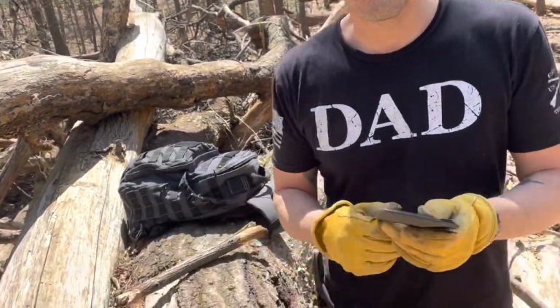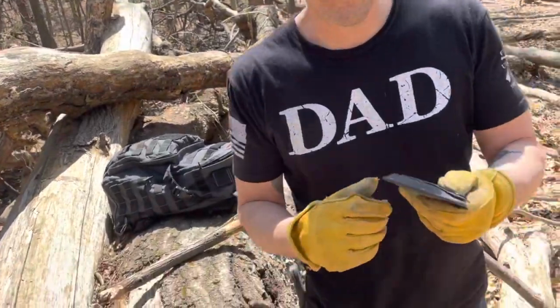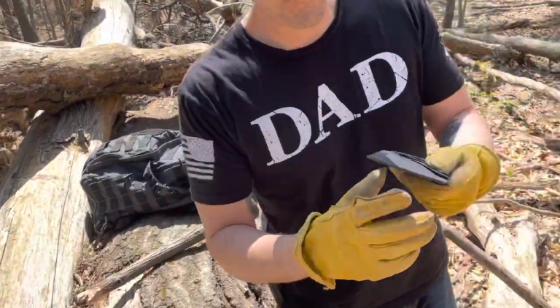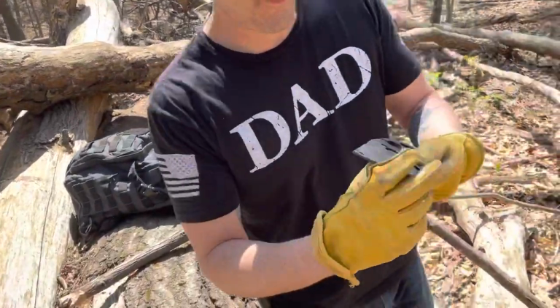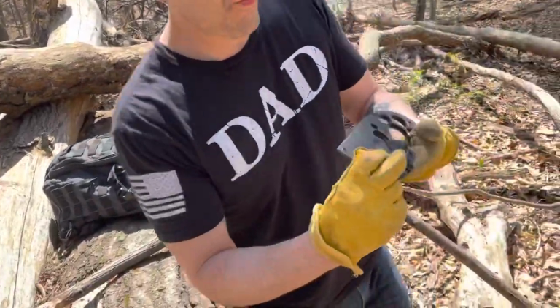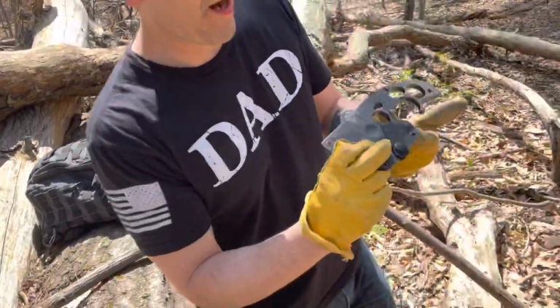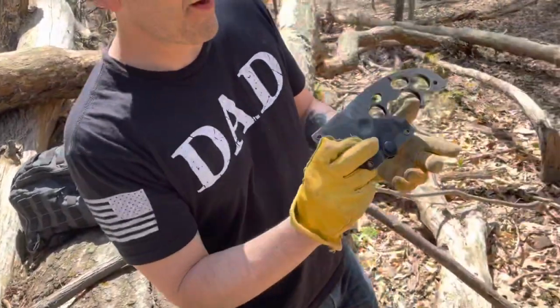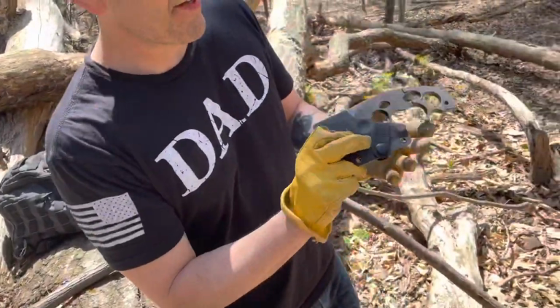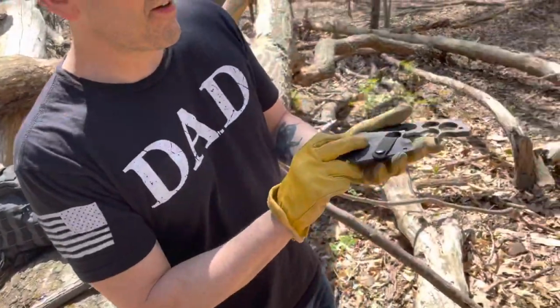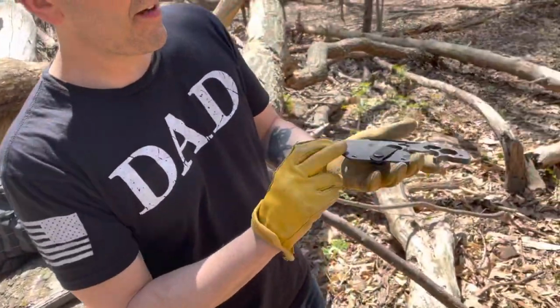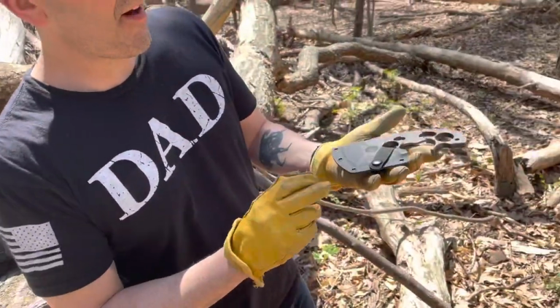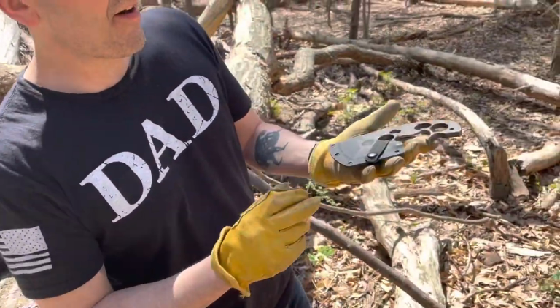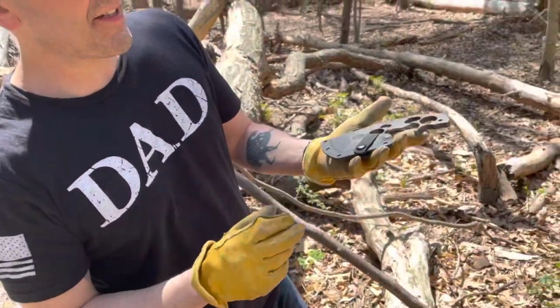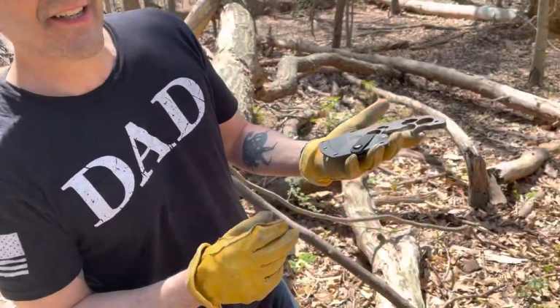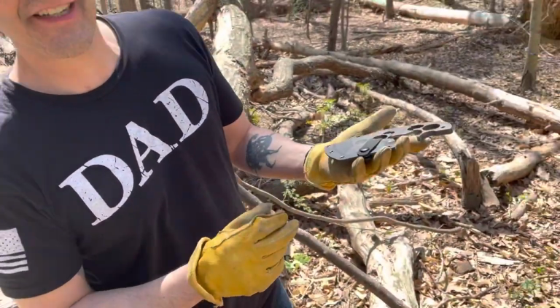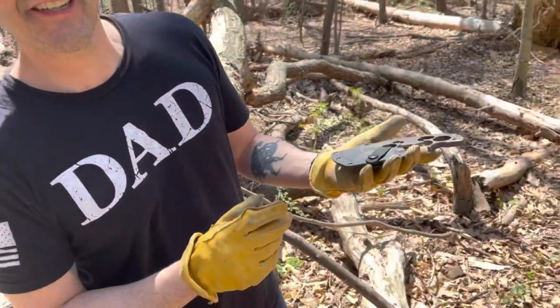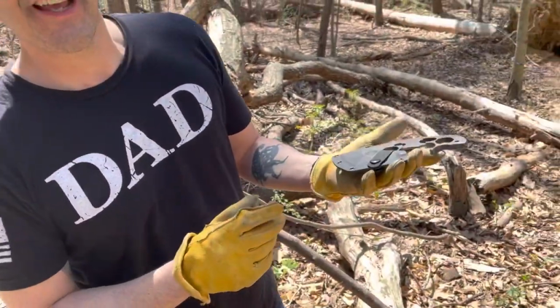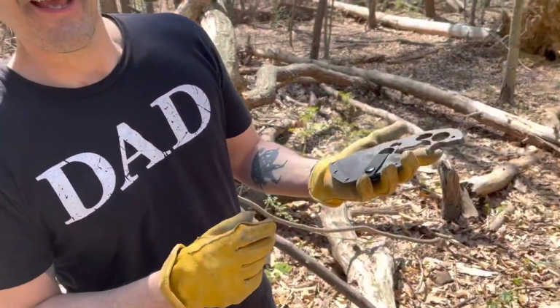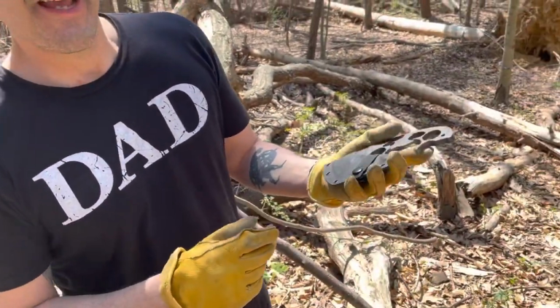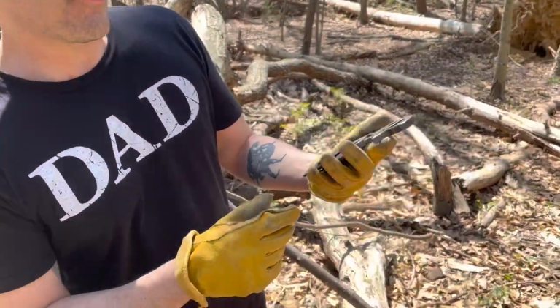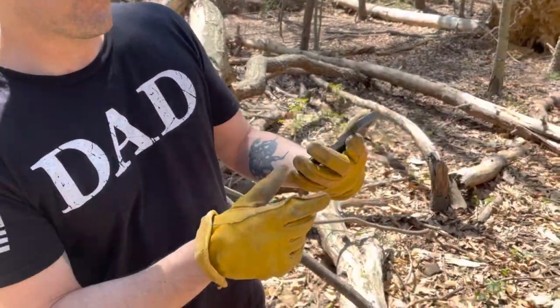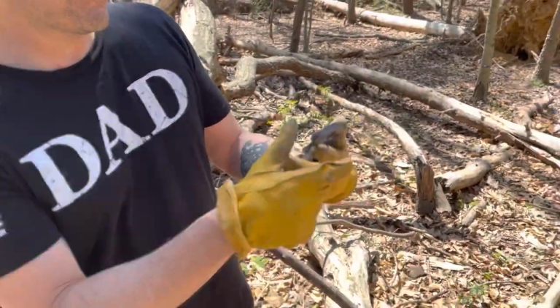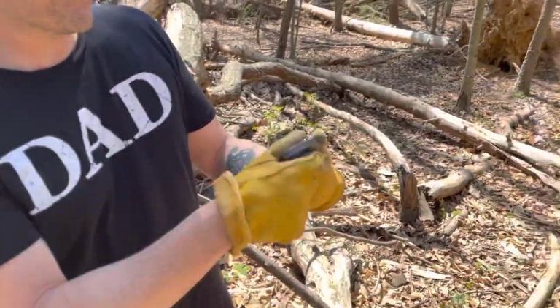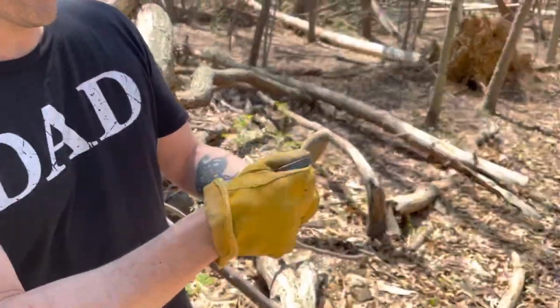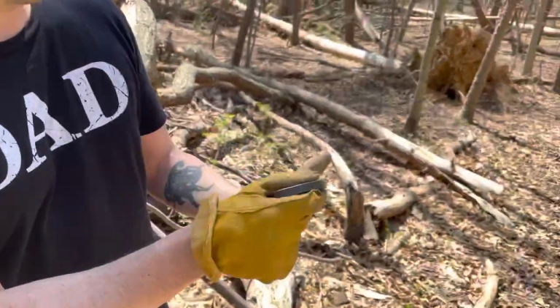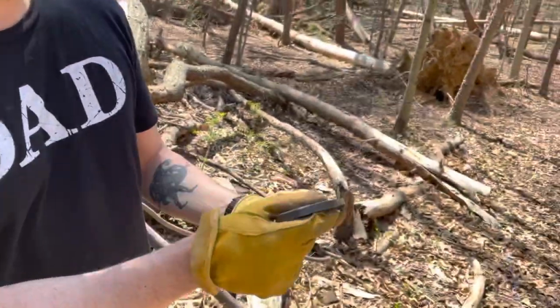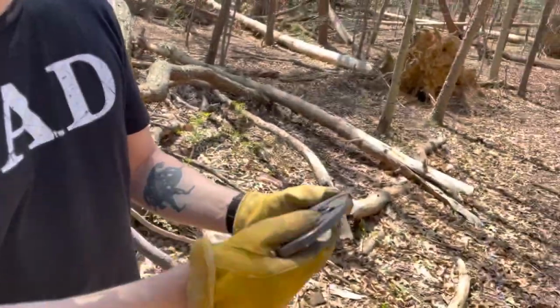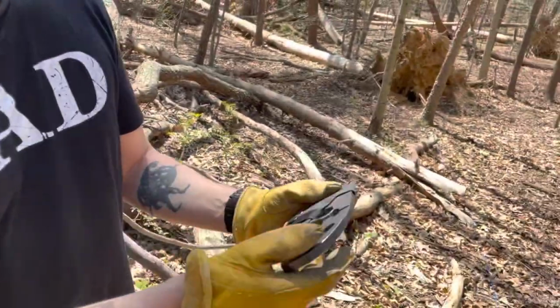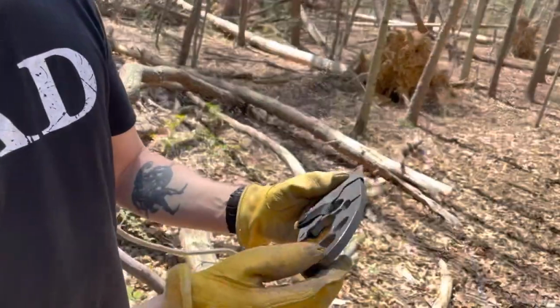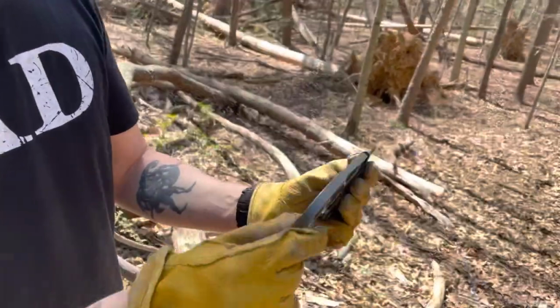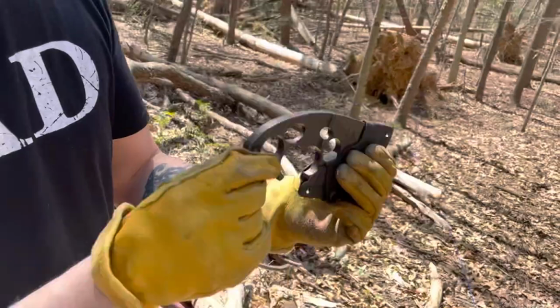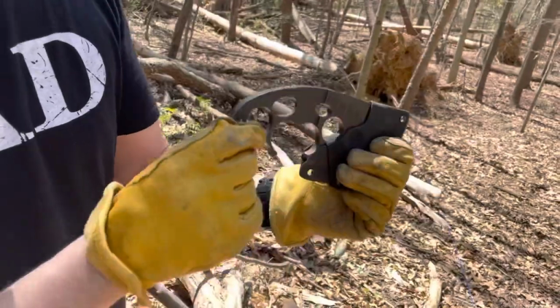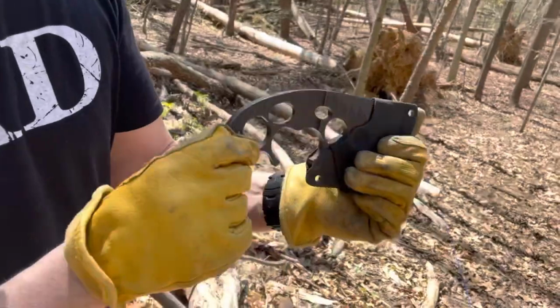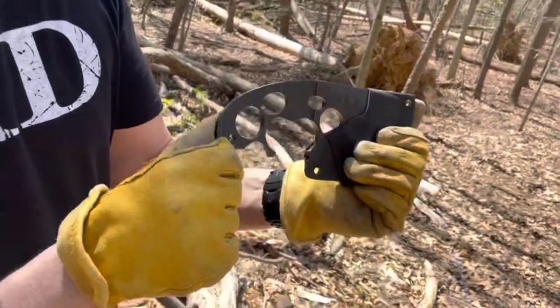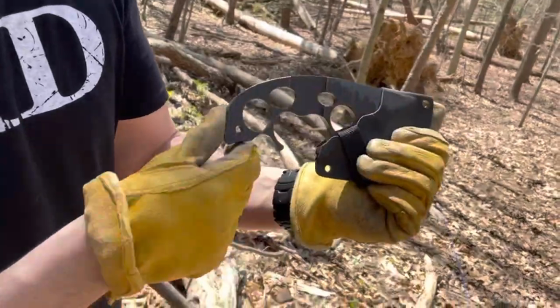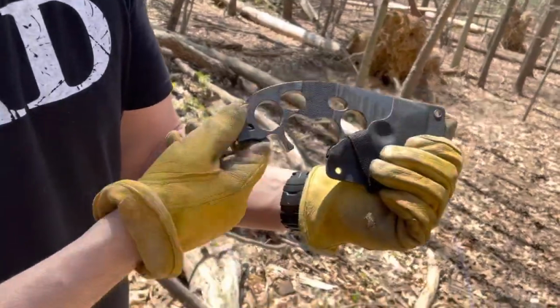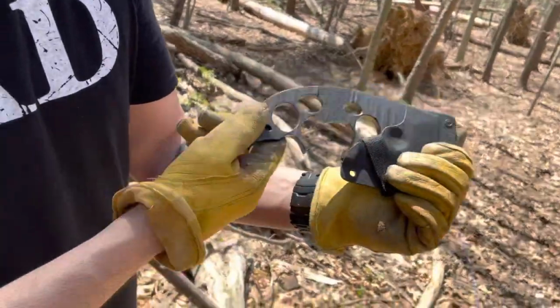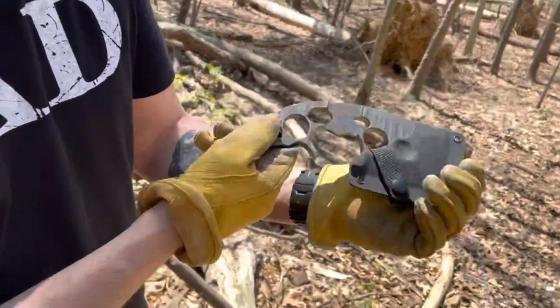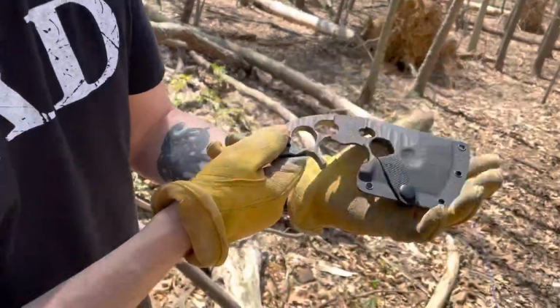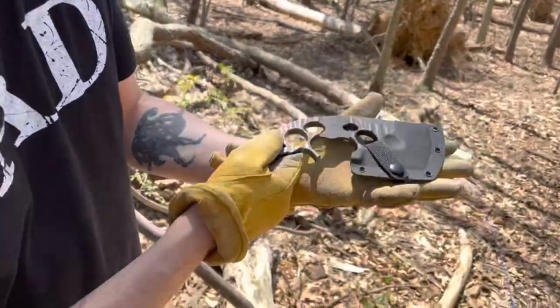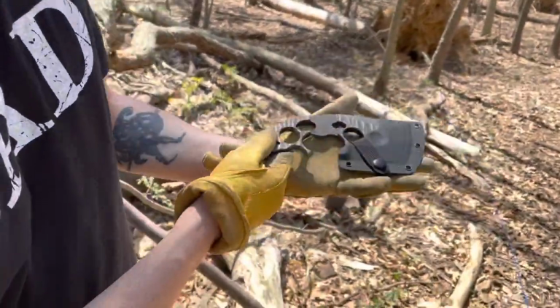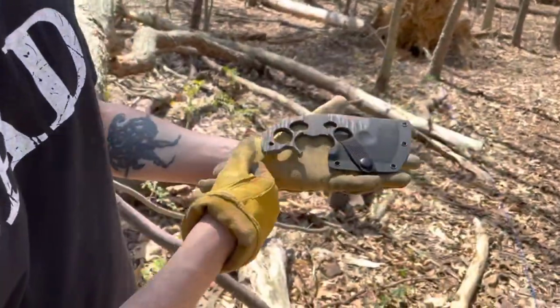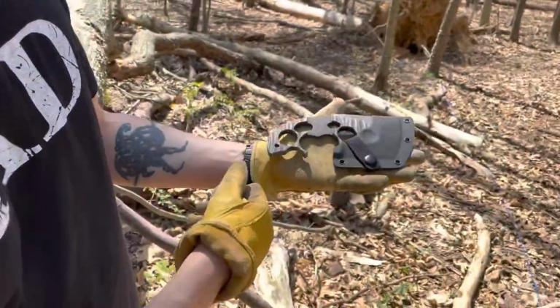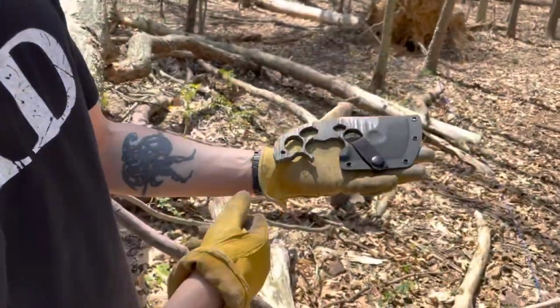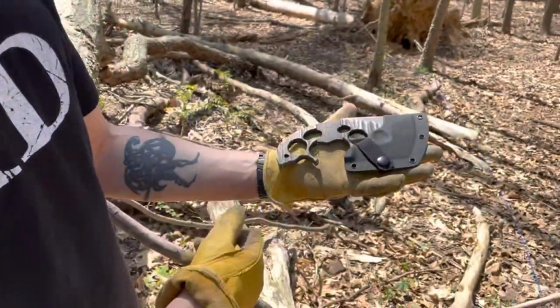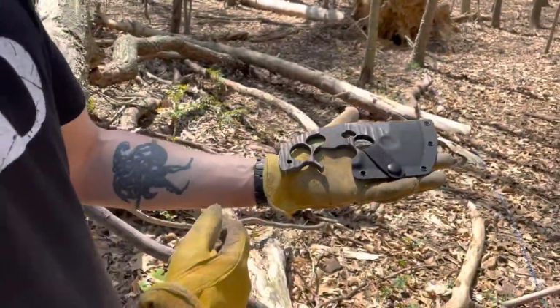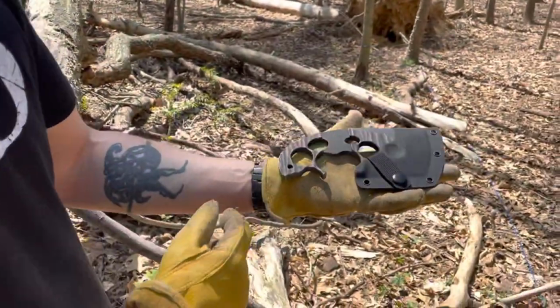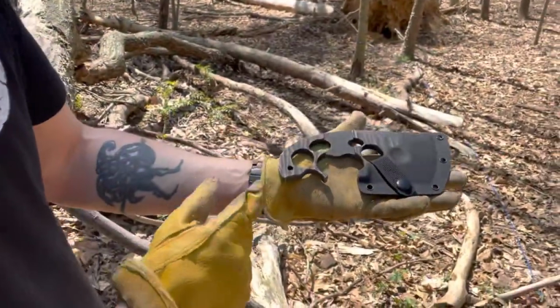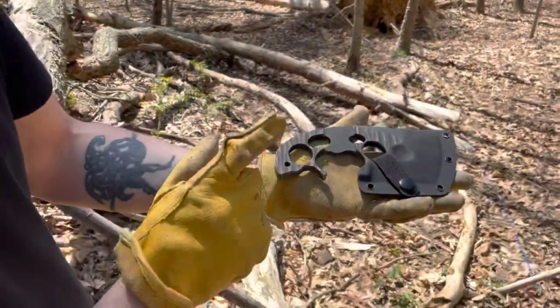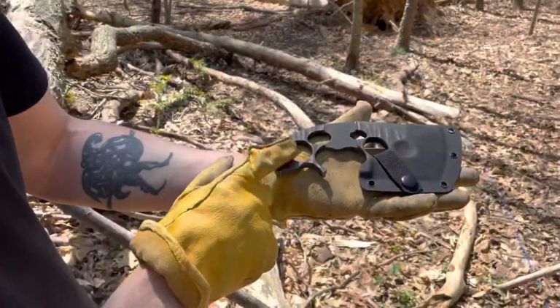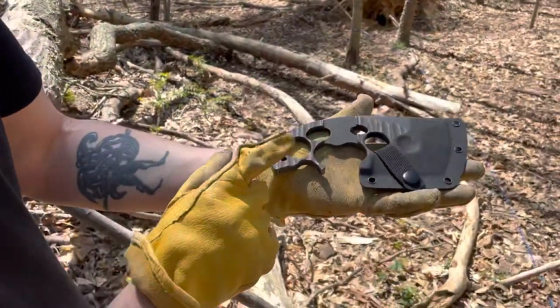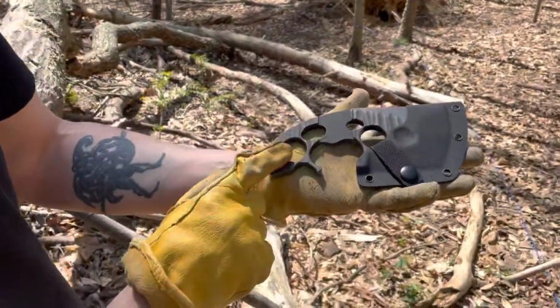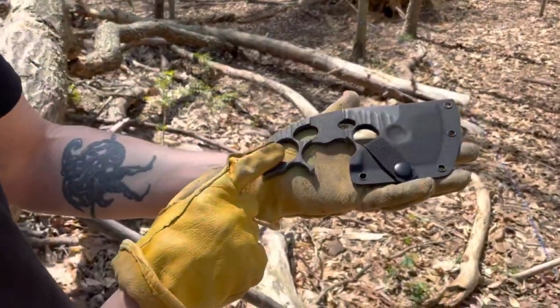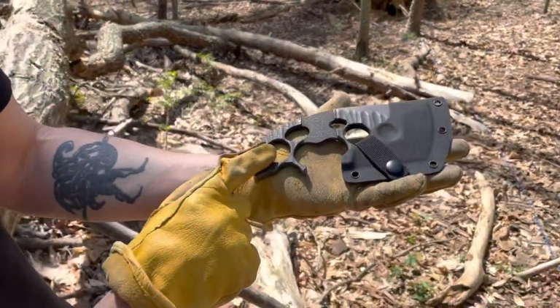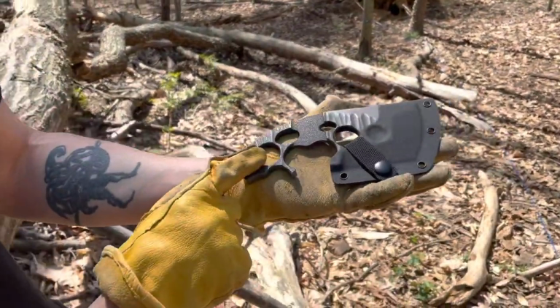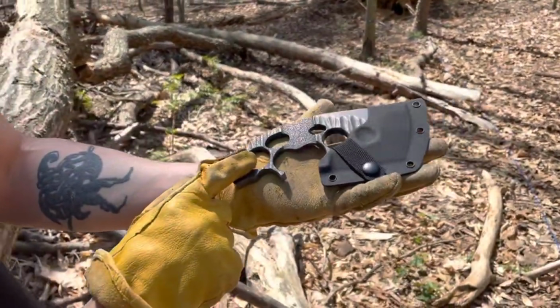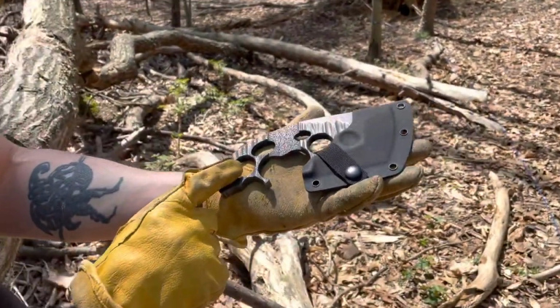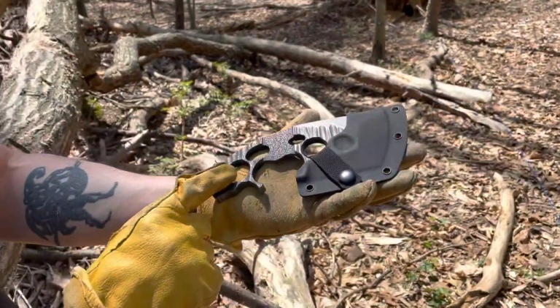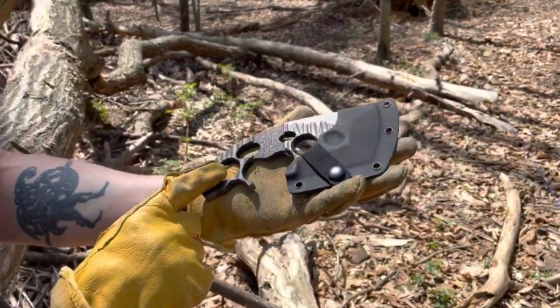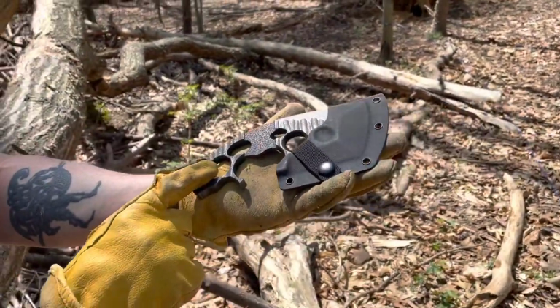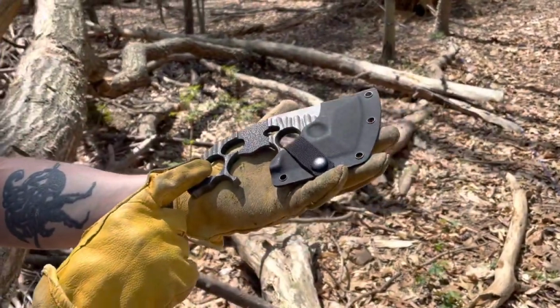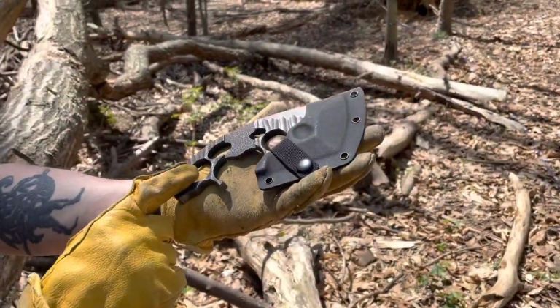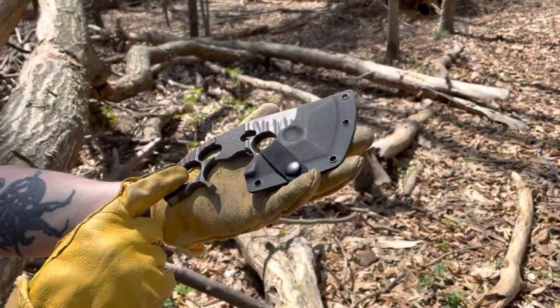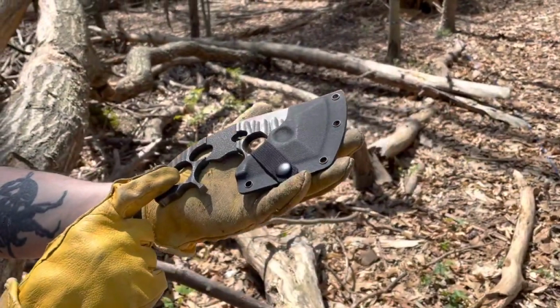We're out here at Area 6 in the woods, and I'm gonna make an axe out of this Bone Daddy Blade Works Axis.